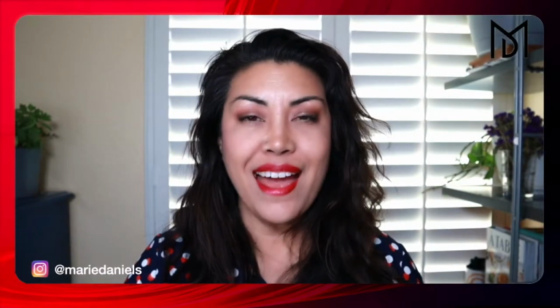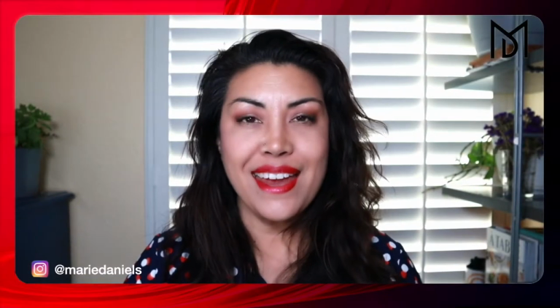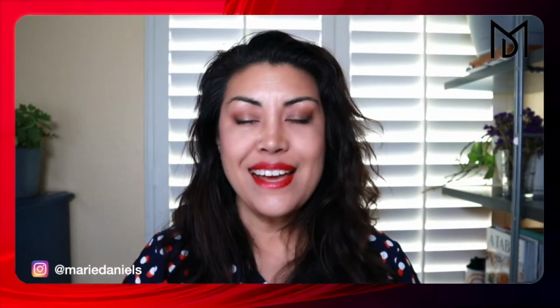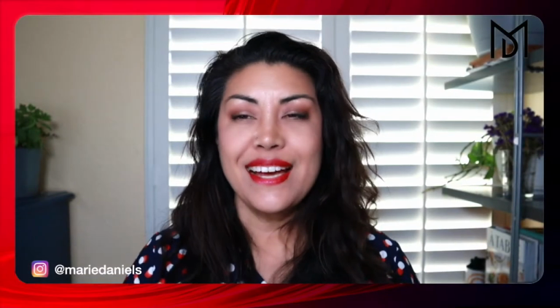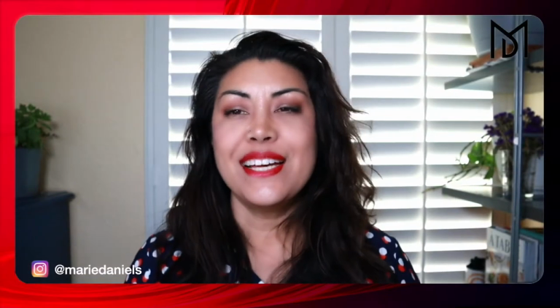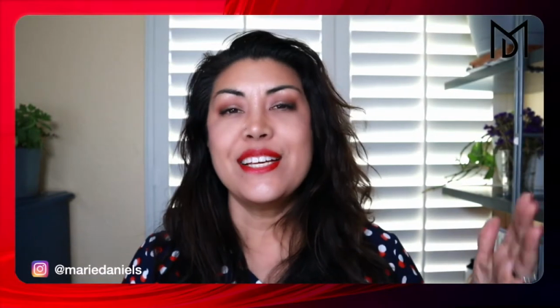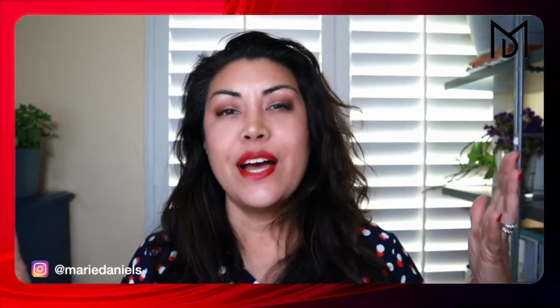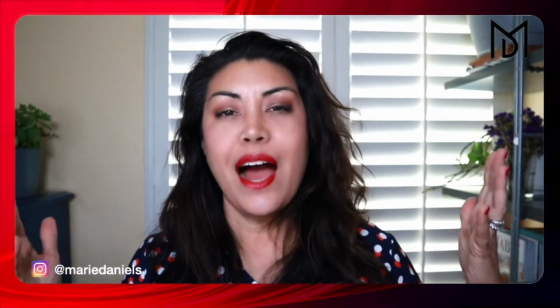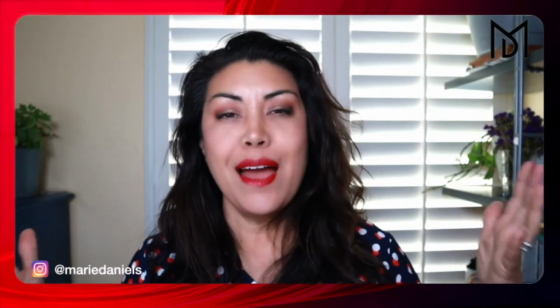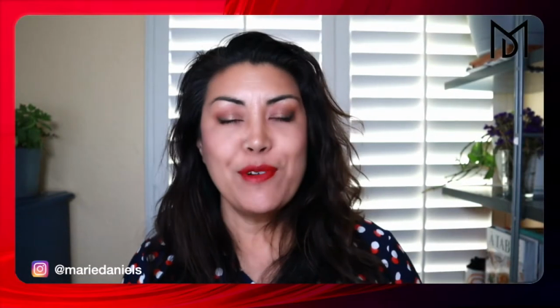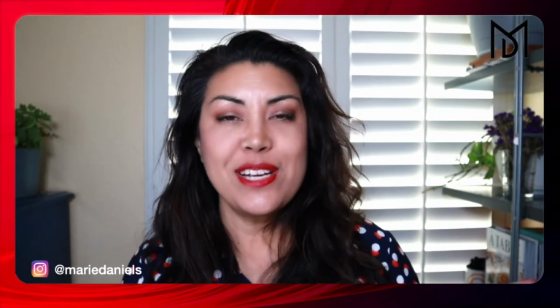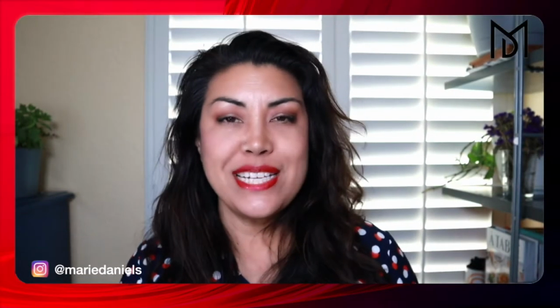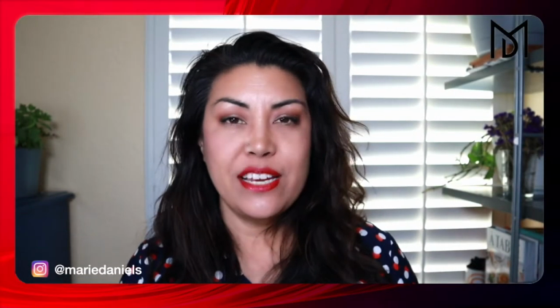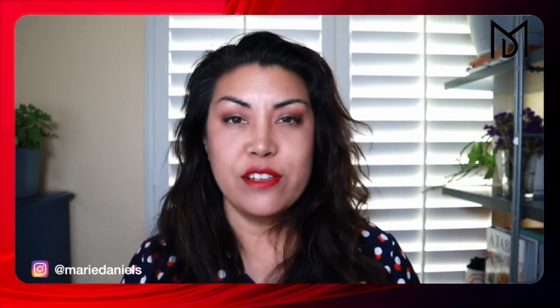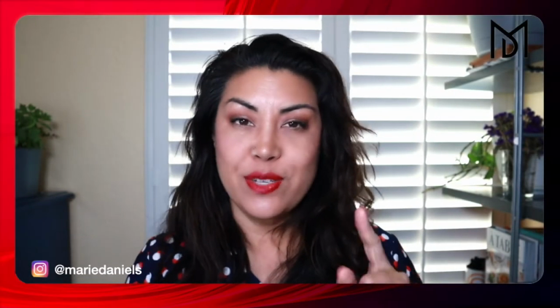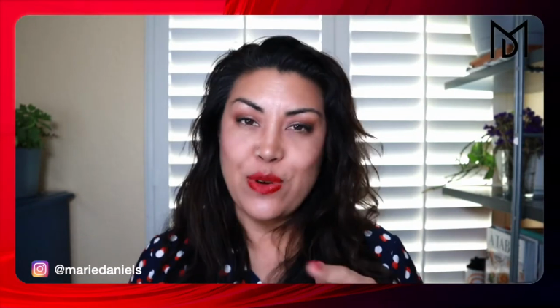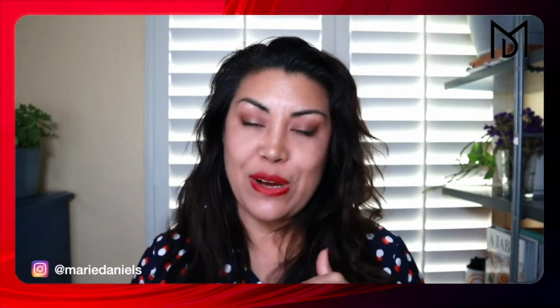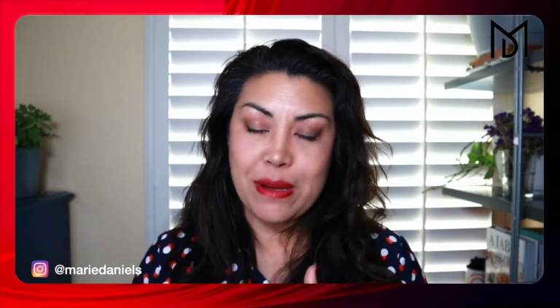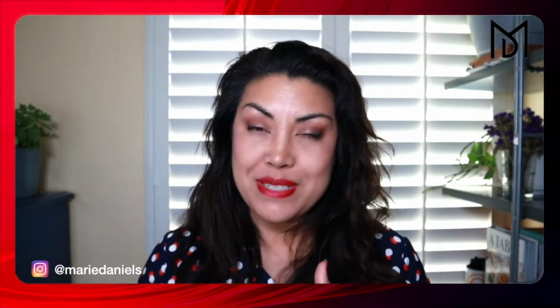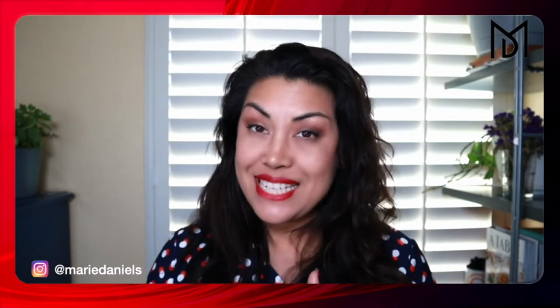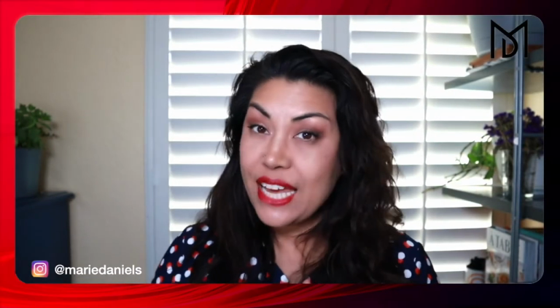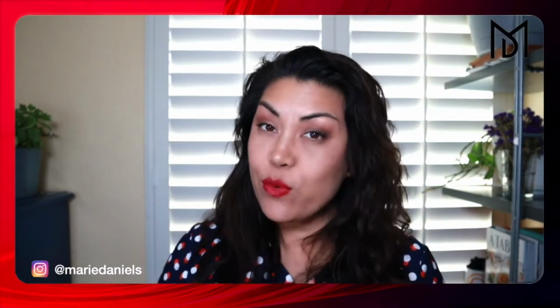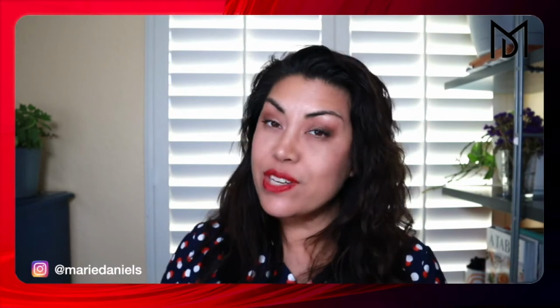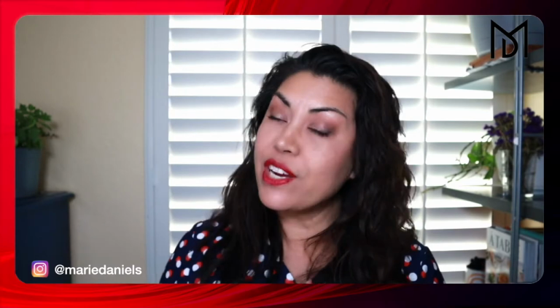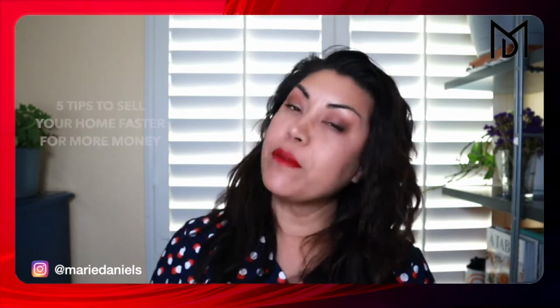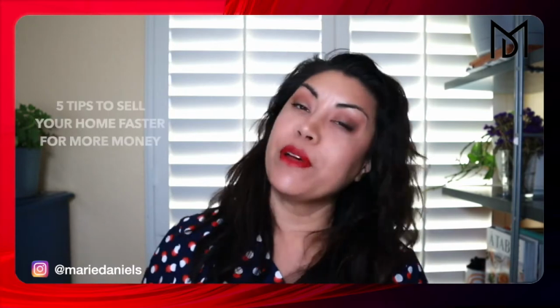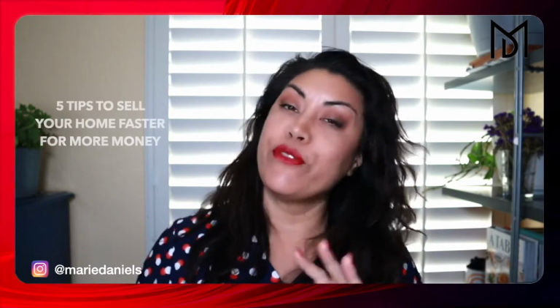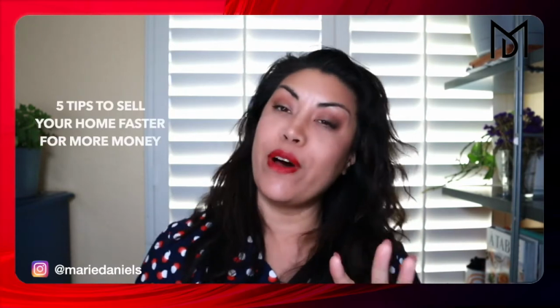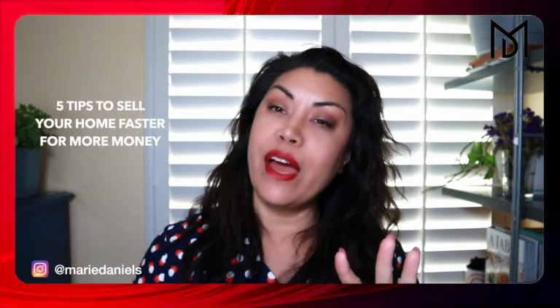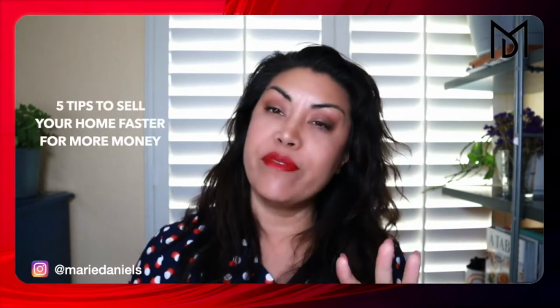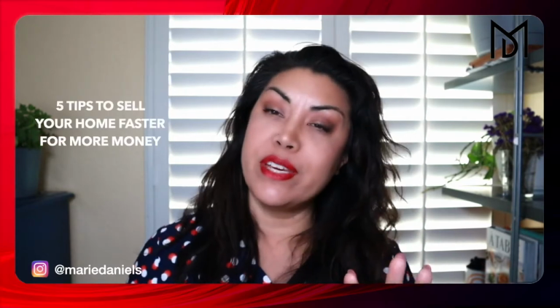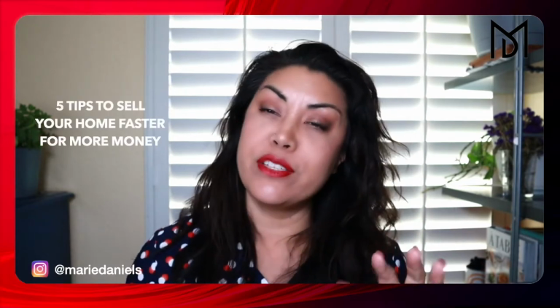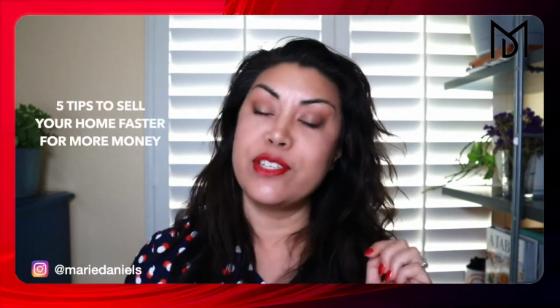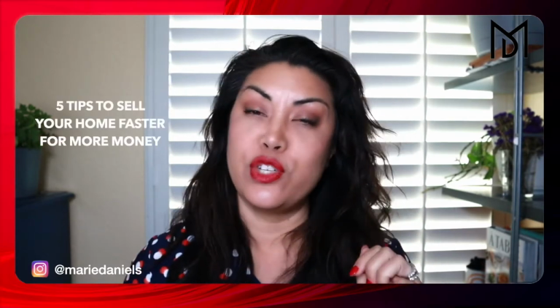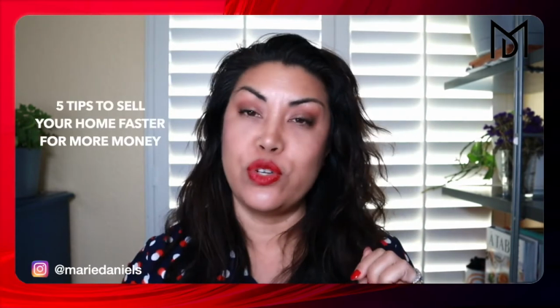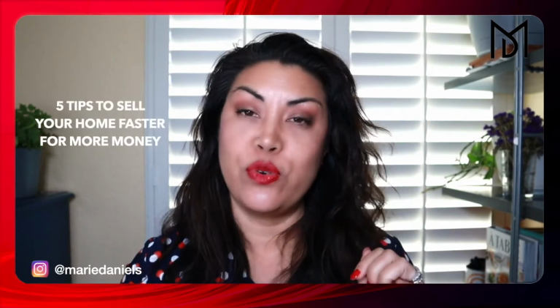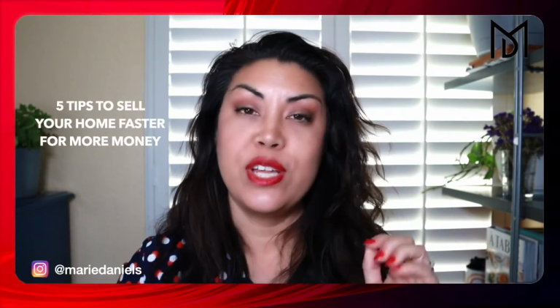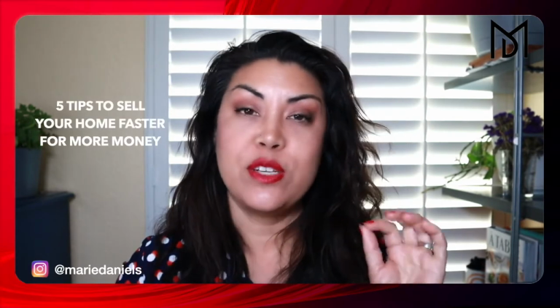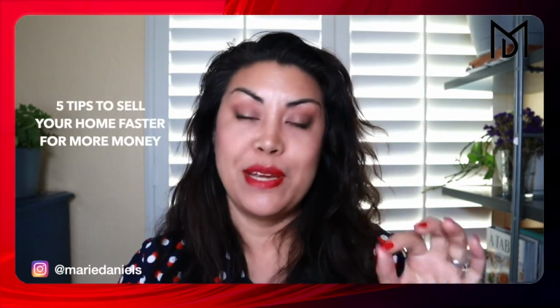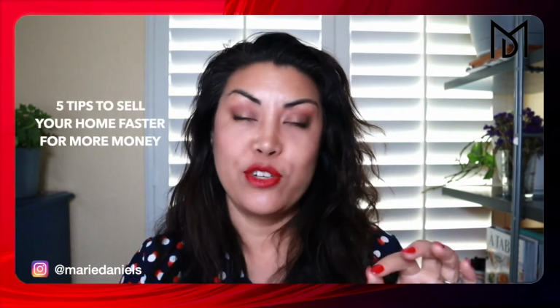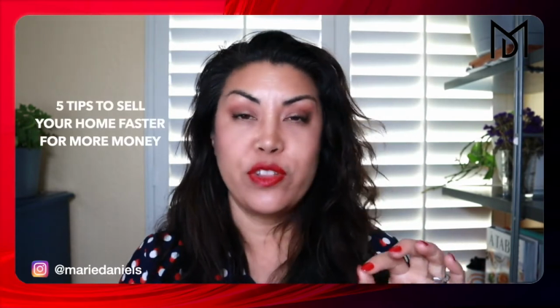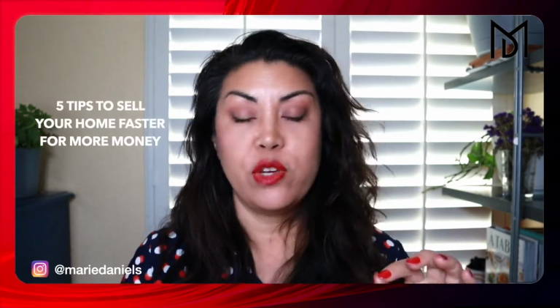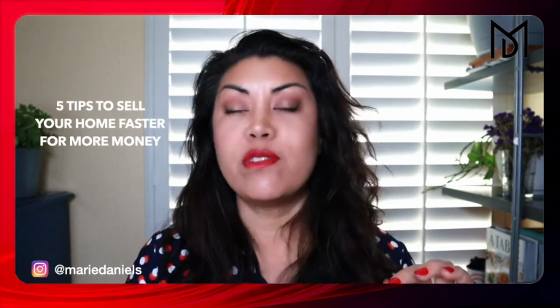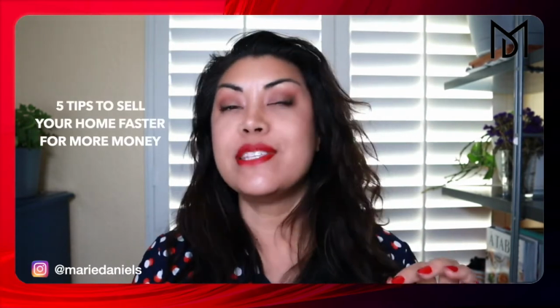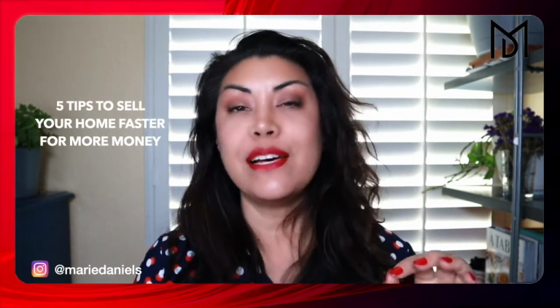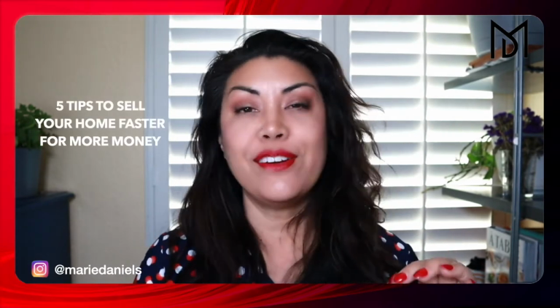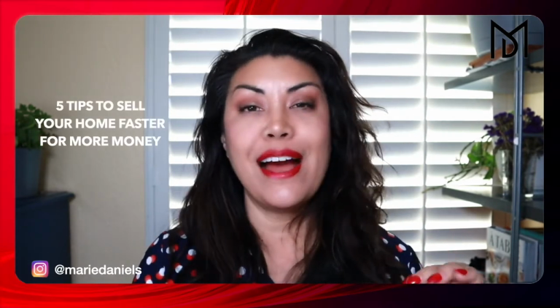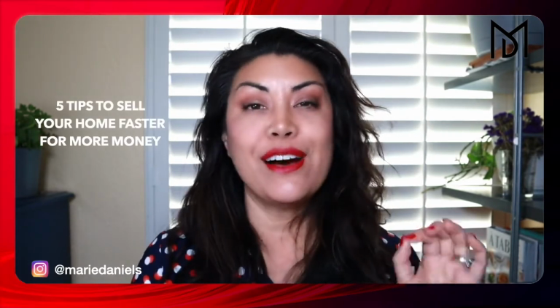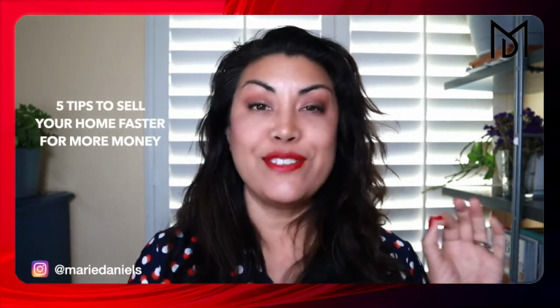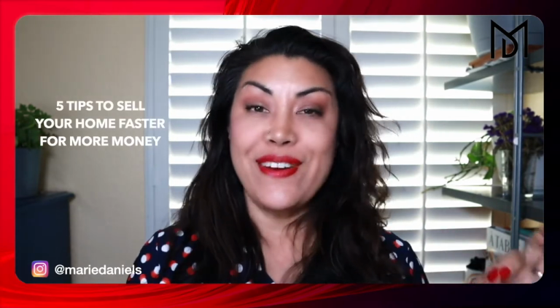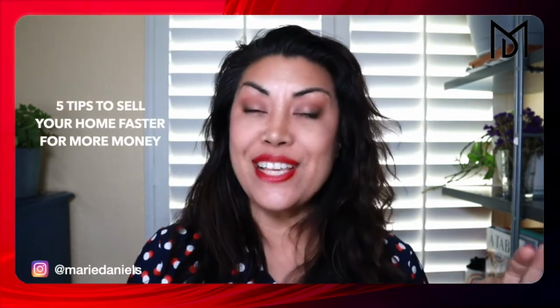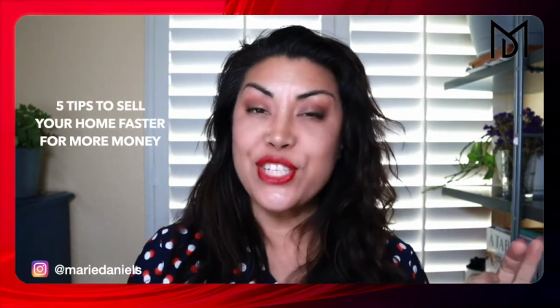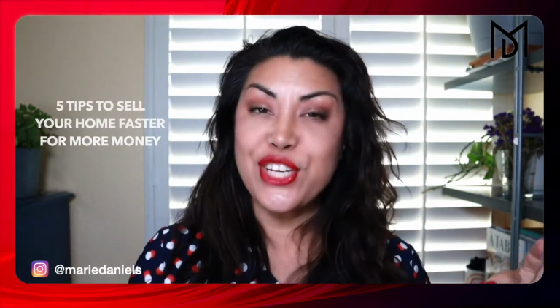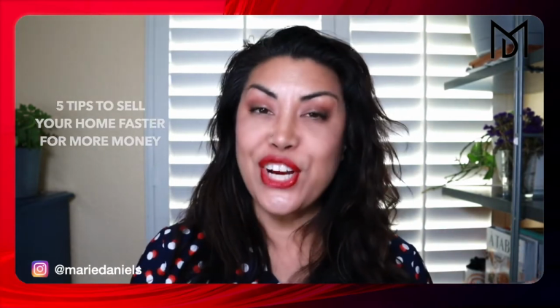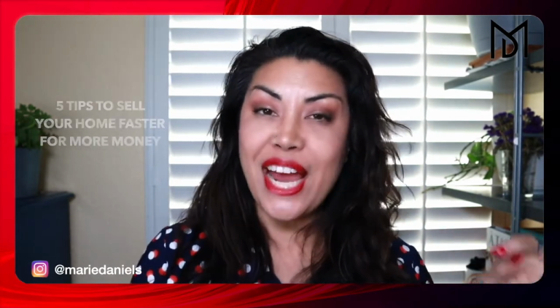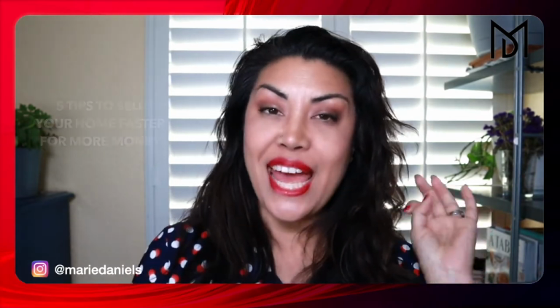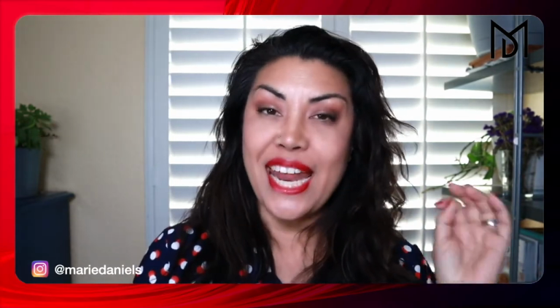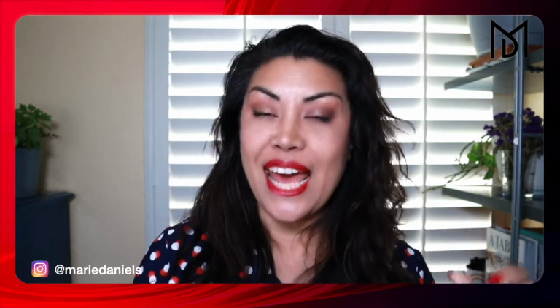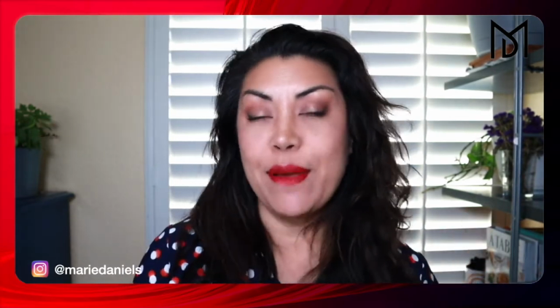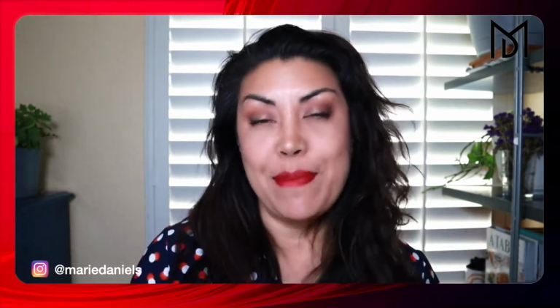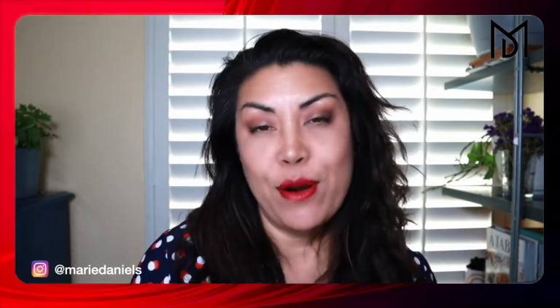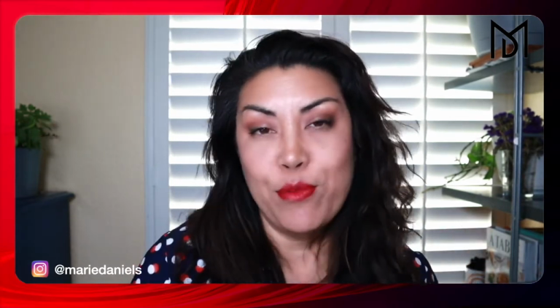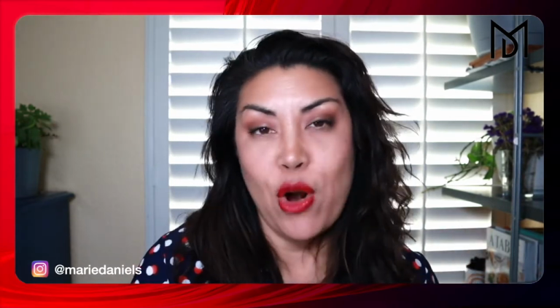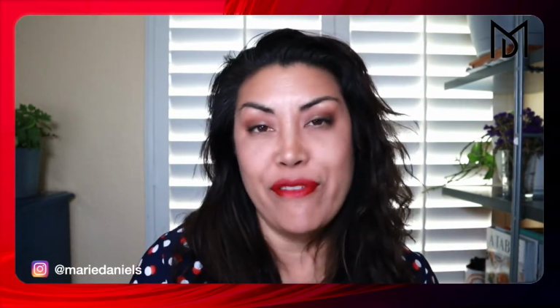Hi, I'm Marie Daniels and welcome. Today we're talking about the five things to do to make sure that you can sell your house faster and at a better profit.